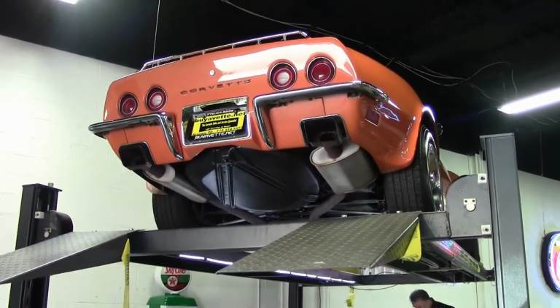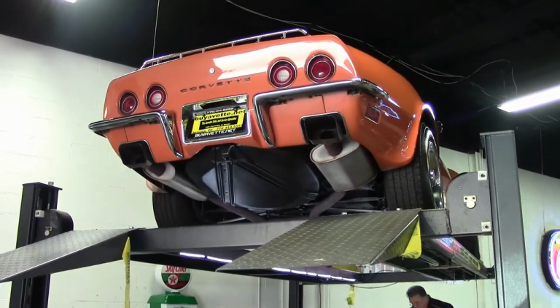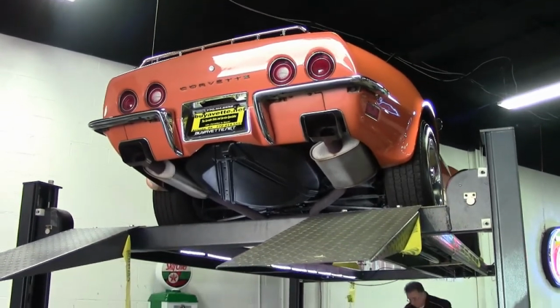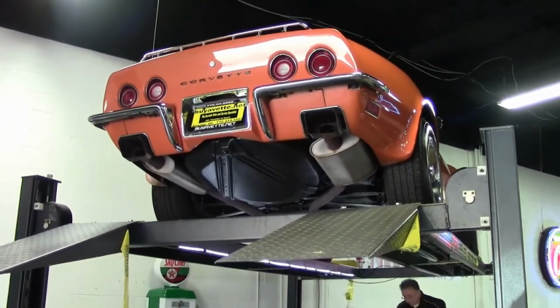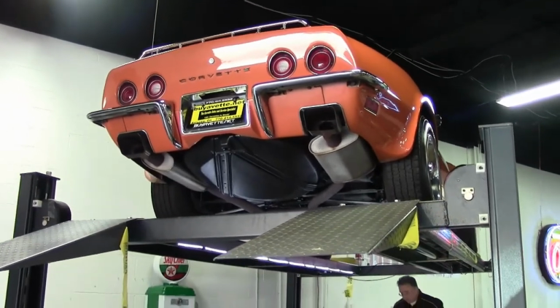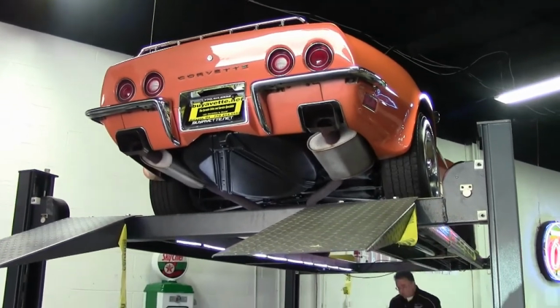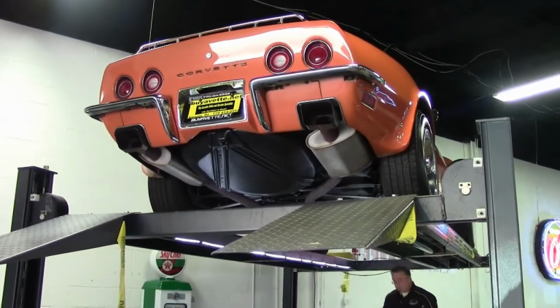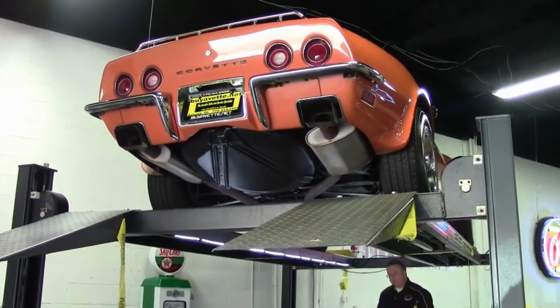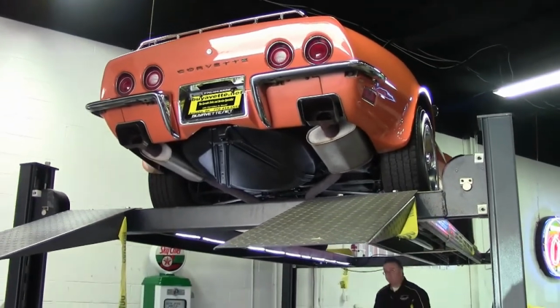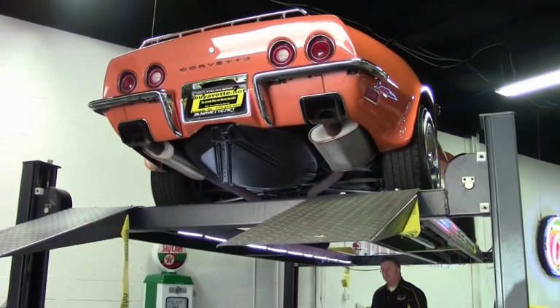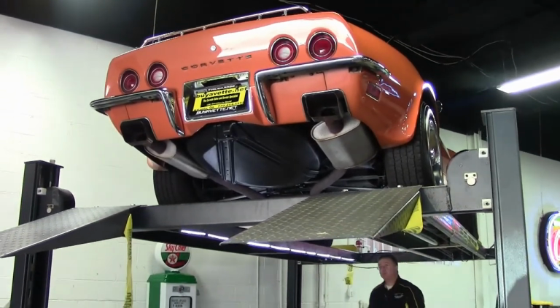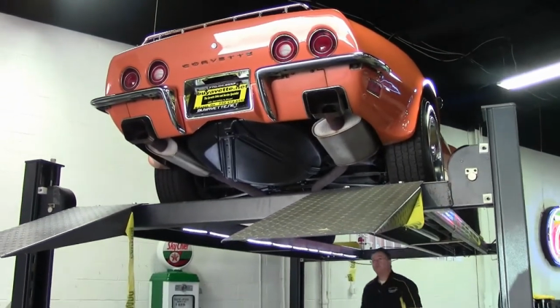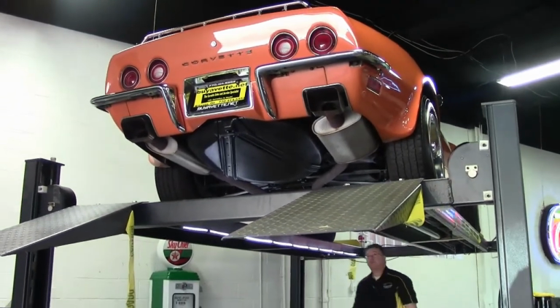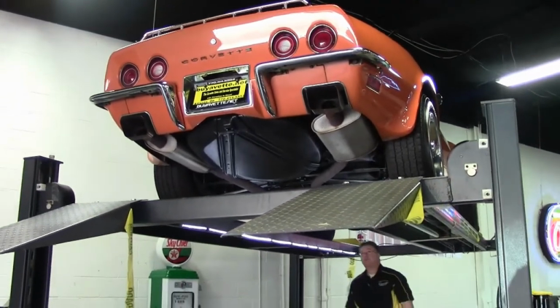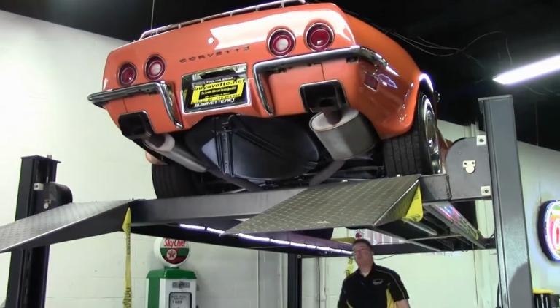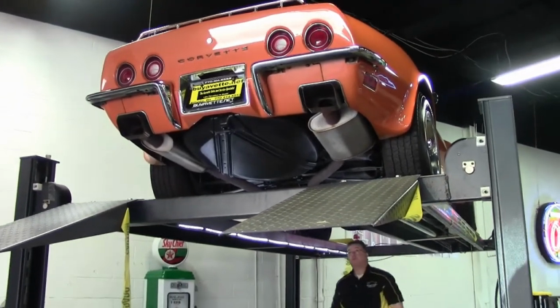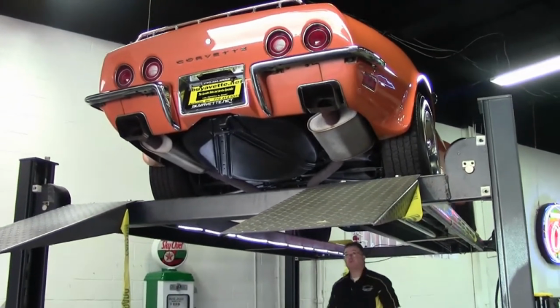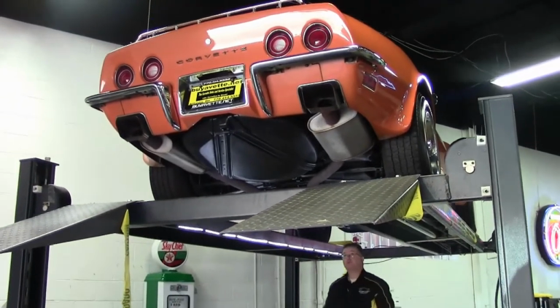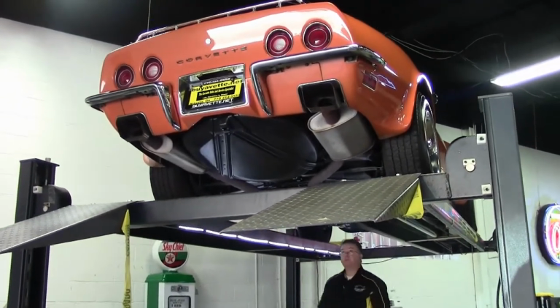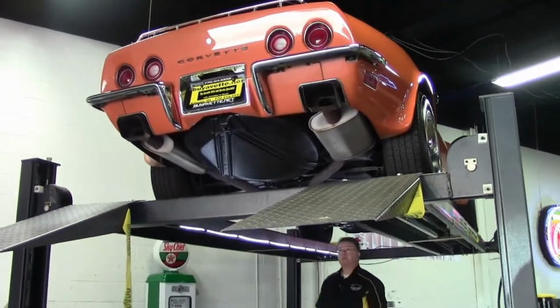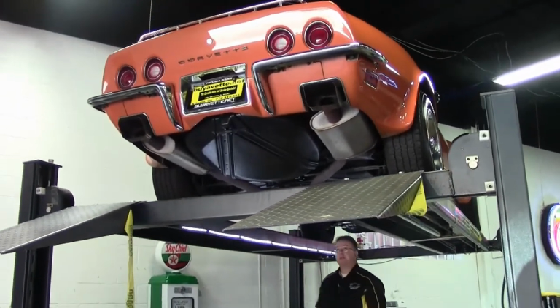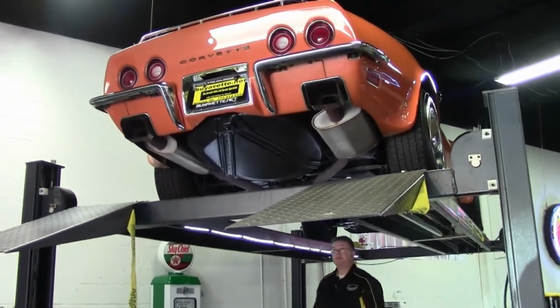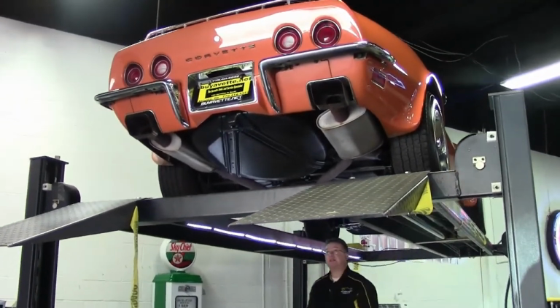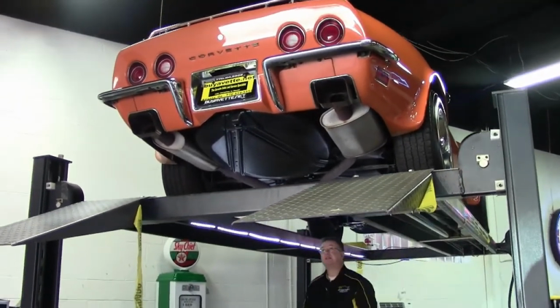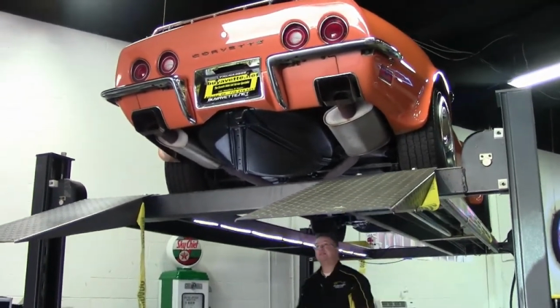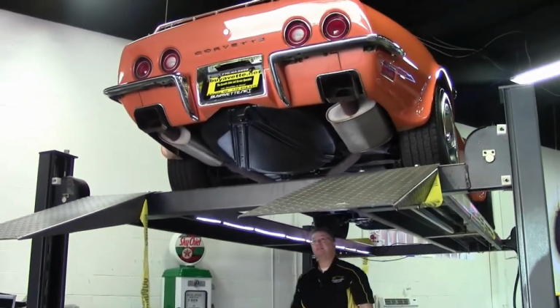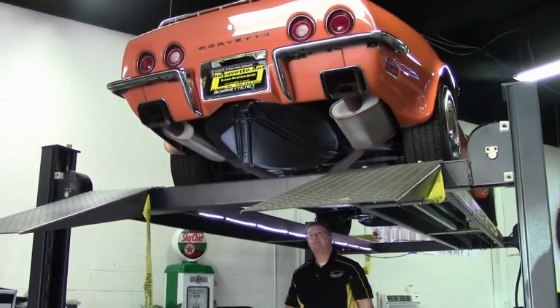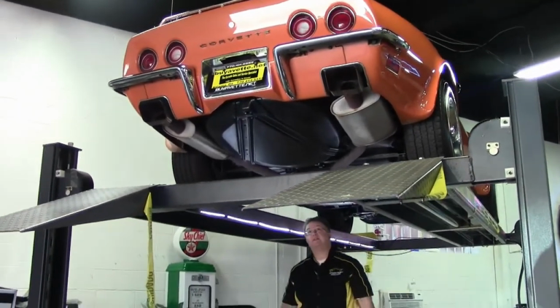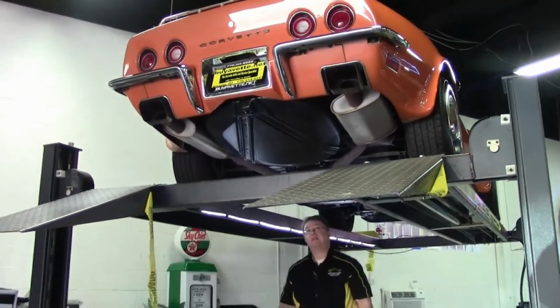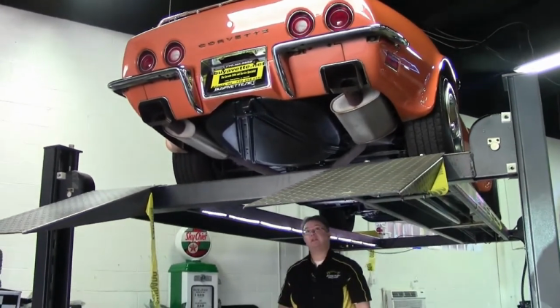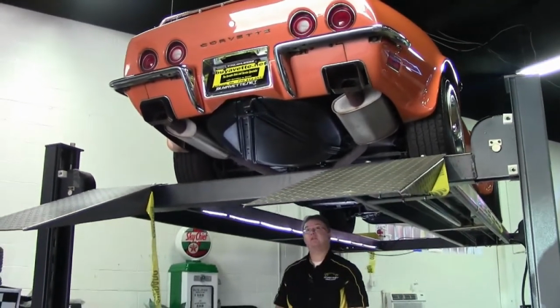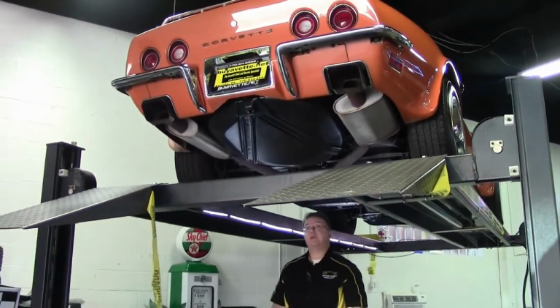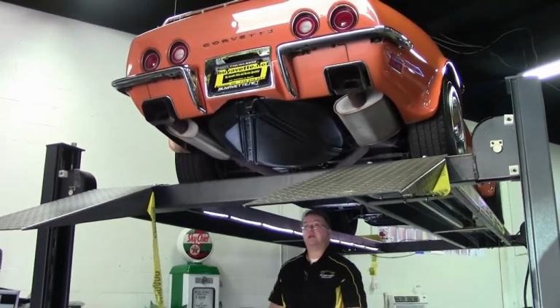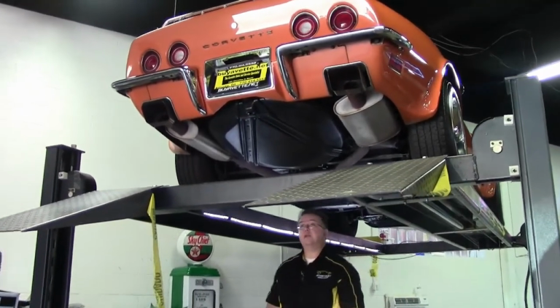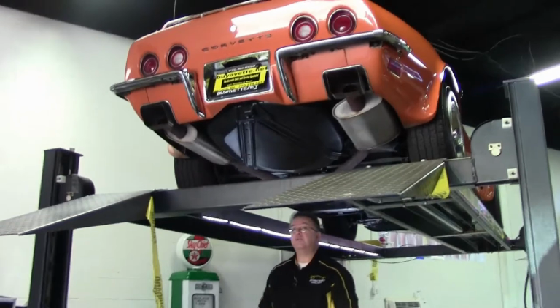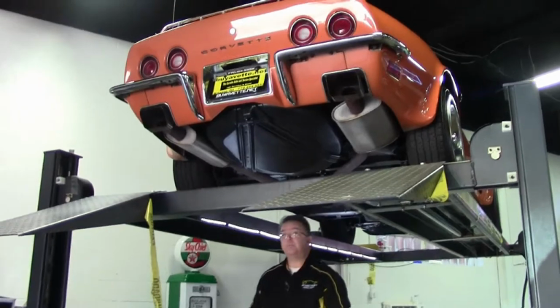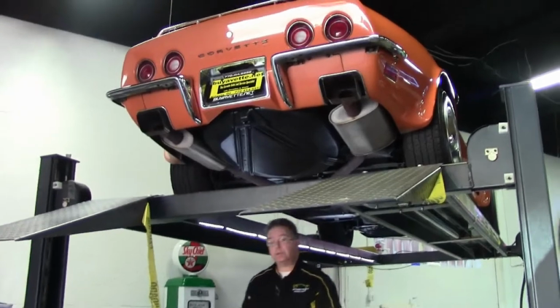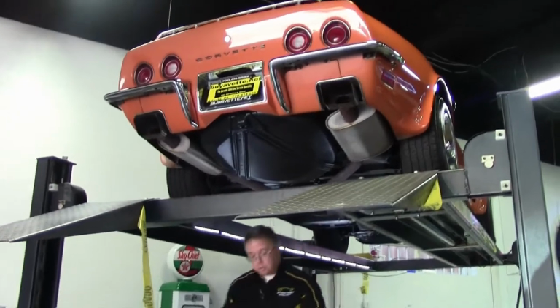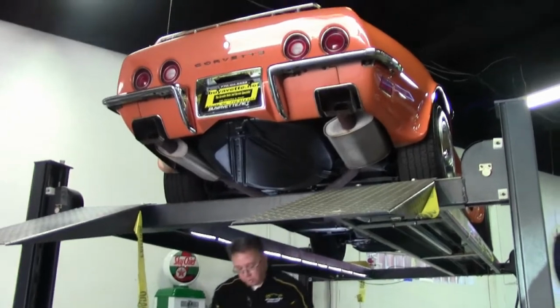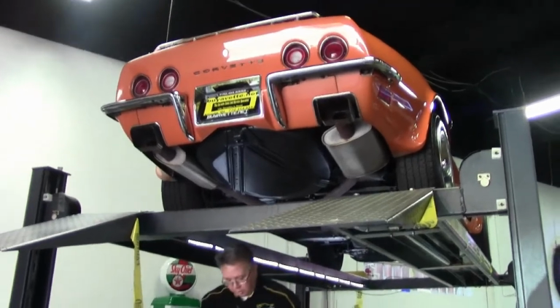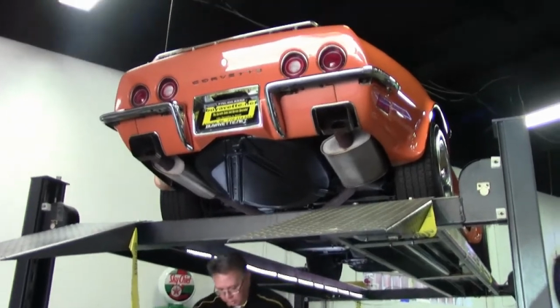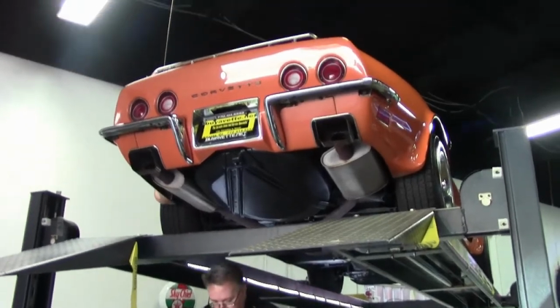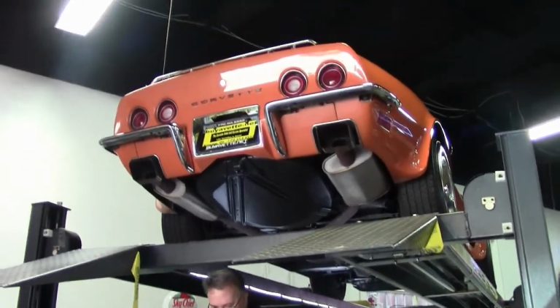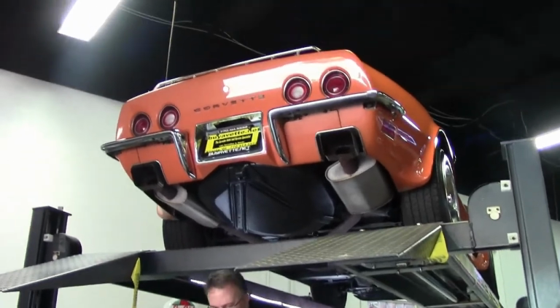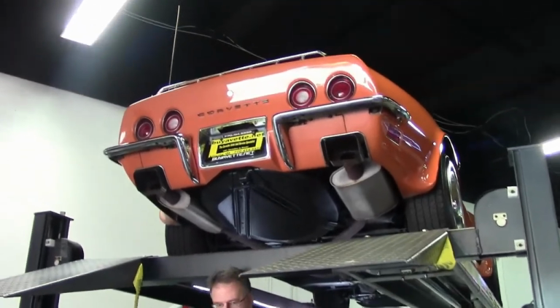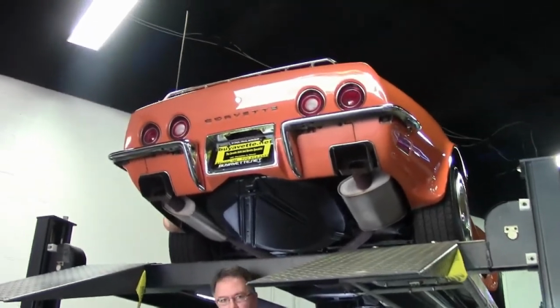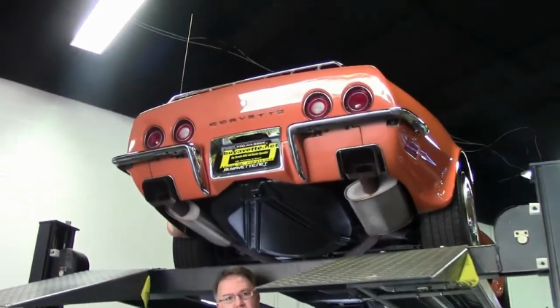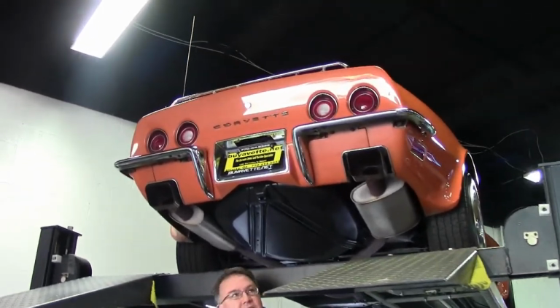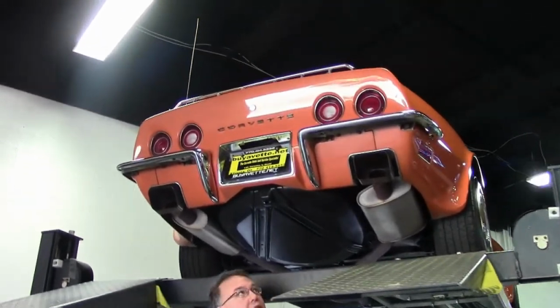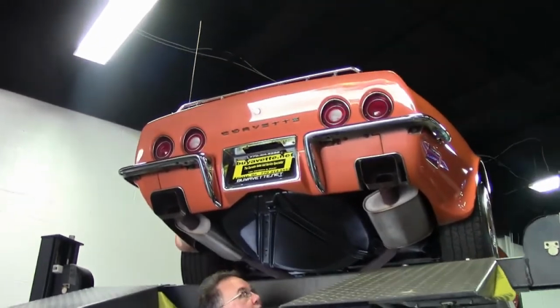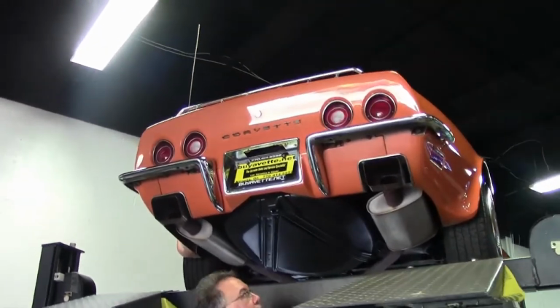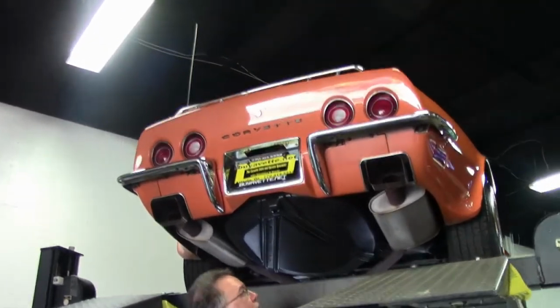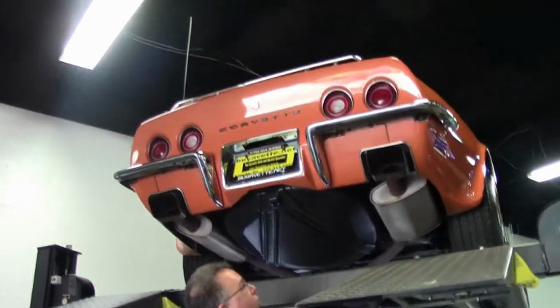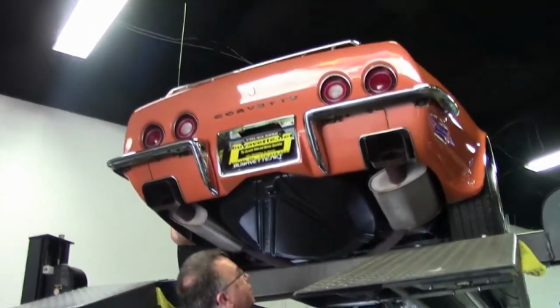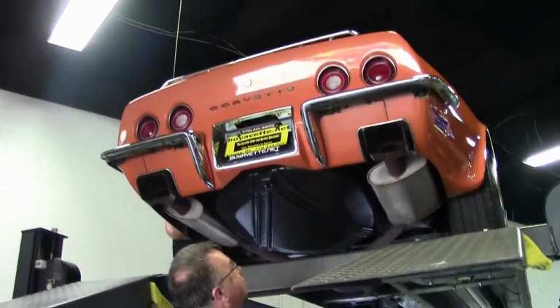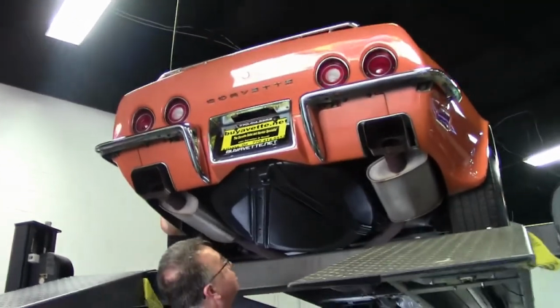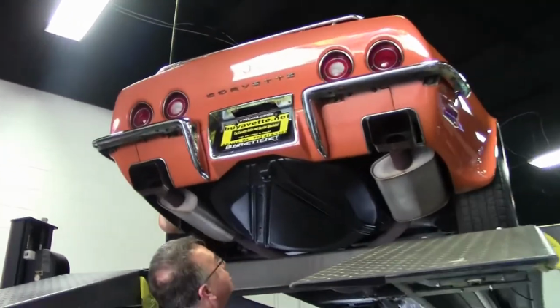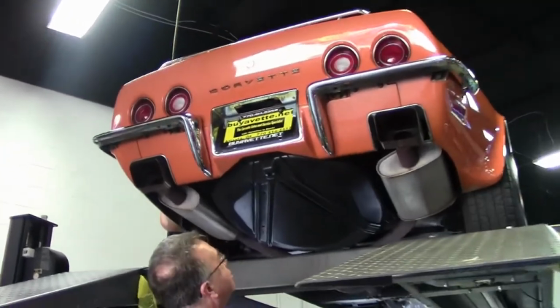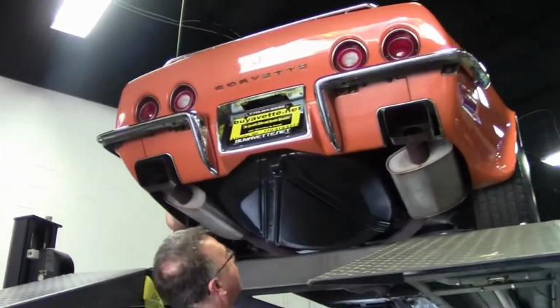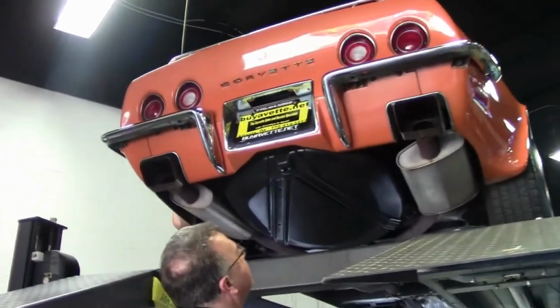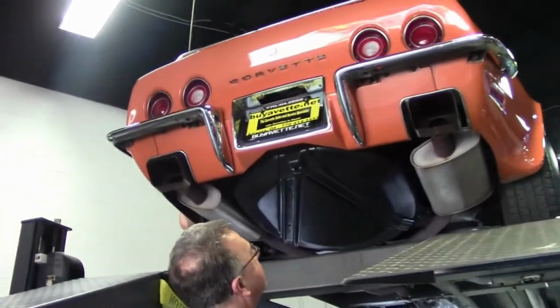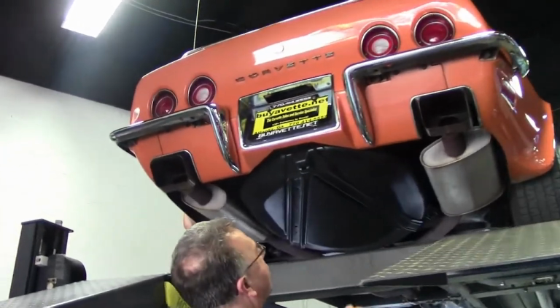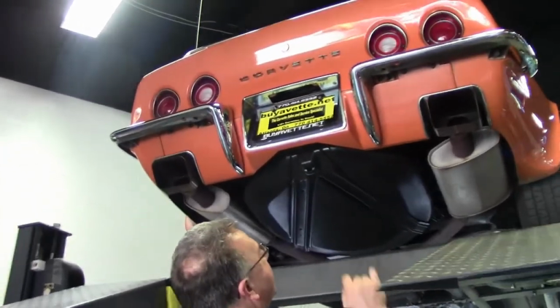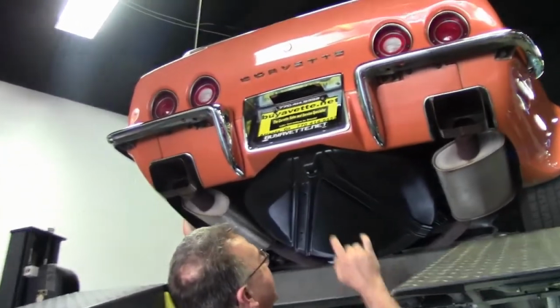This is a beautiful 4-speed 1973 coupe, Ontario orange. As always, let's look underneath the bumpers.